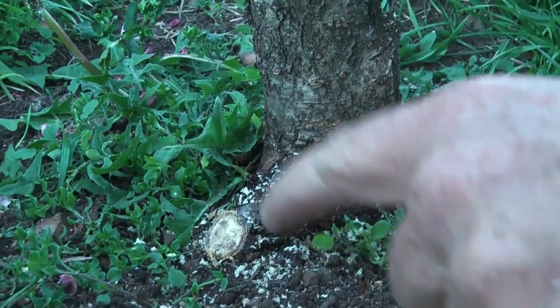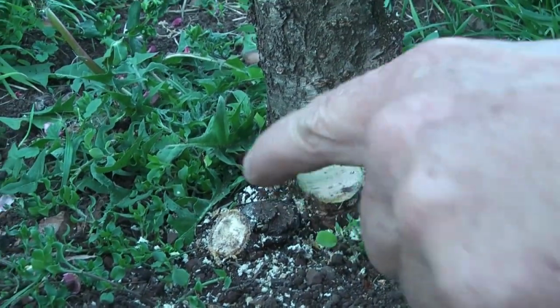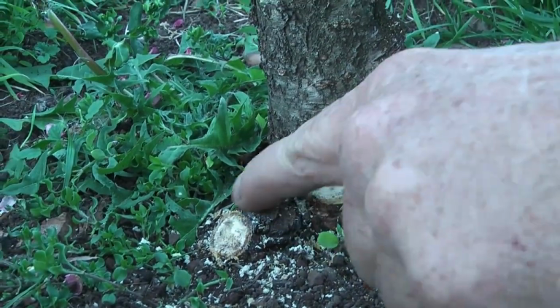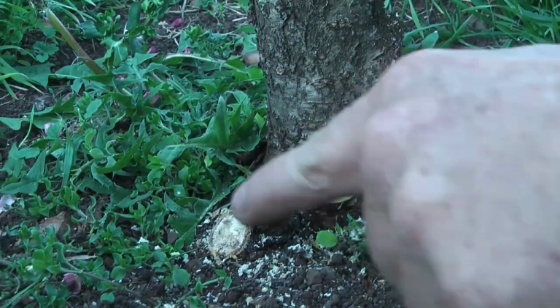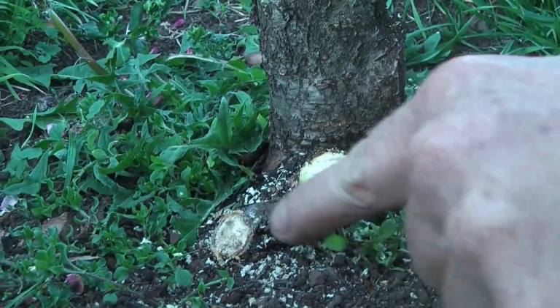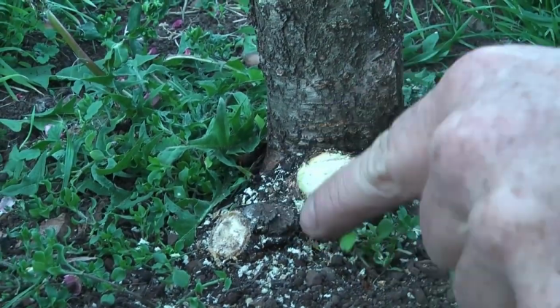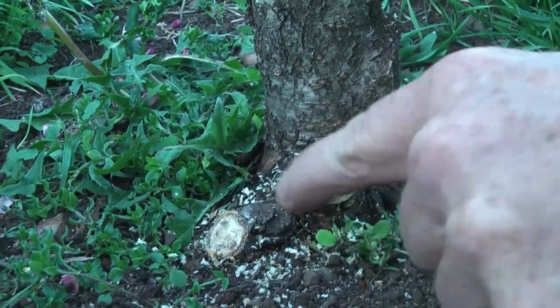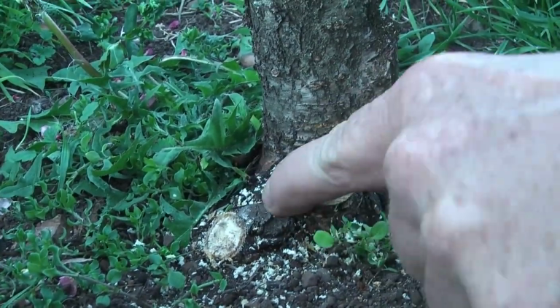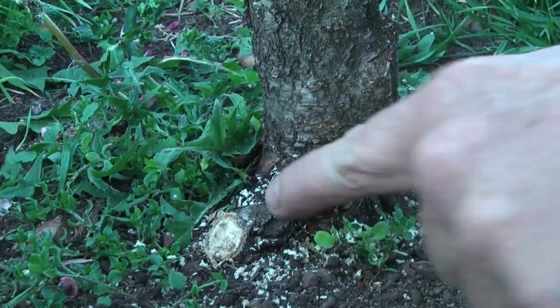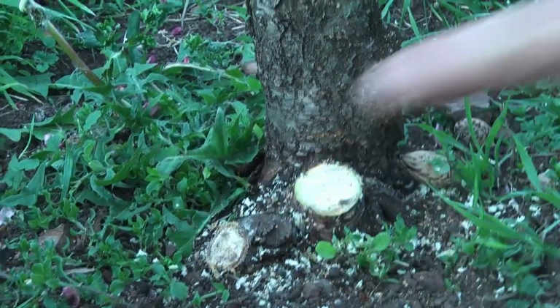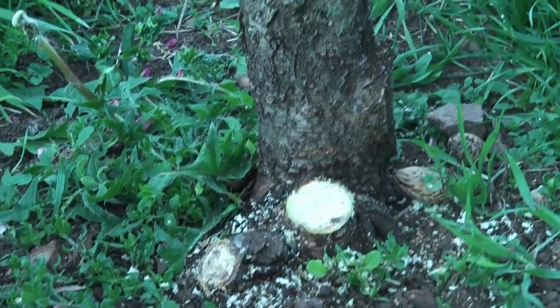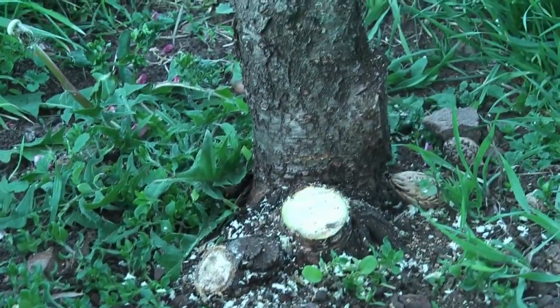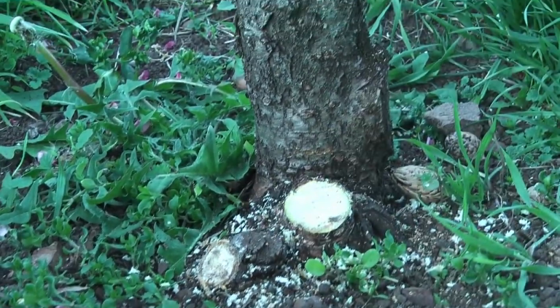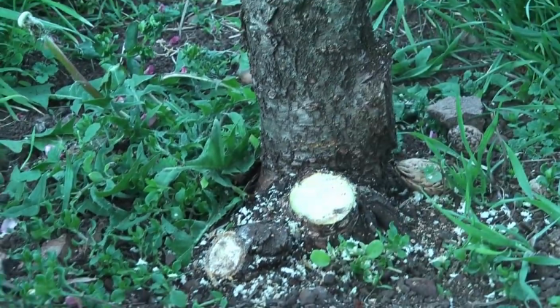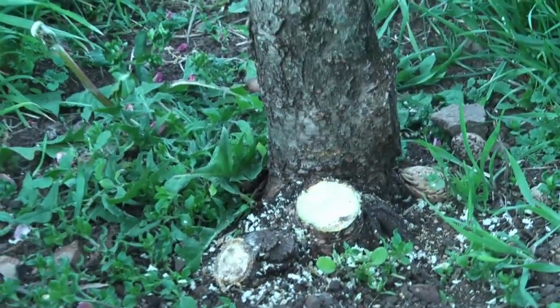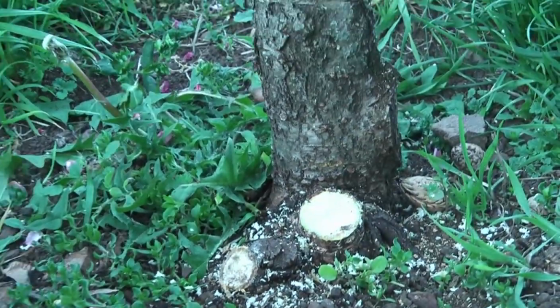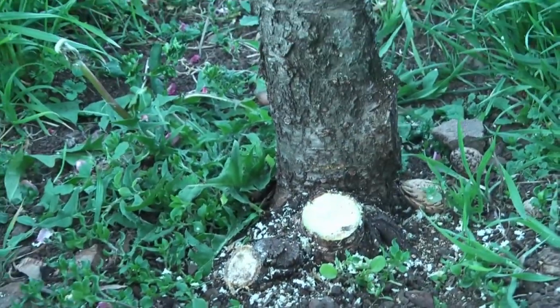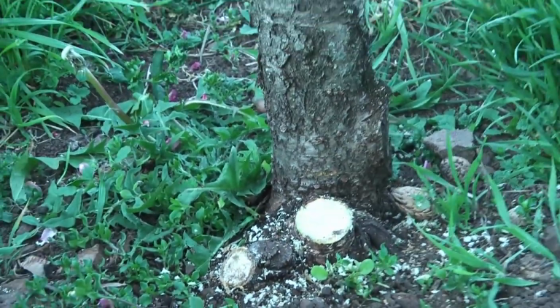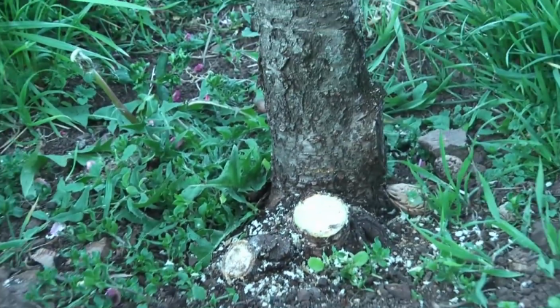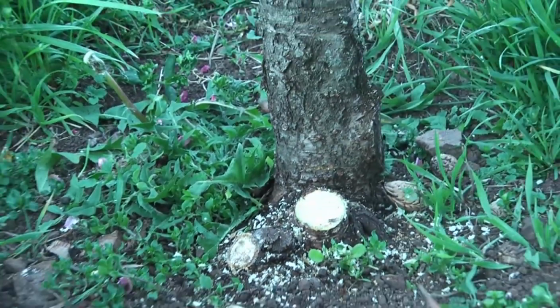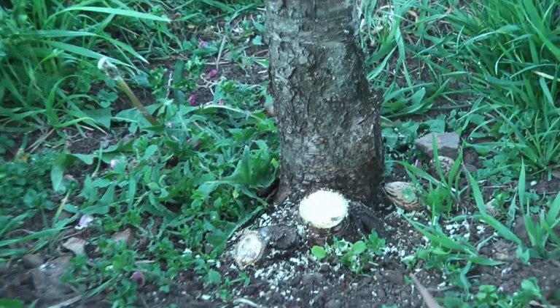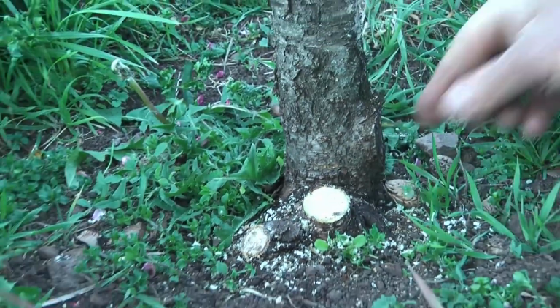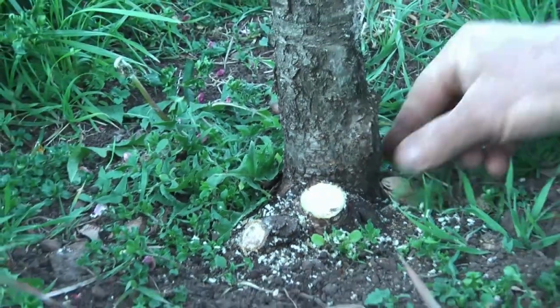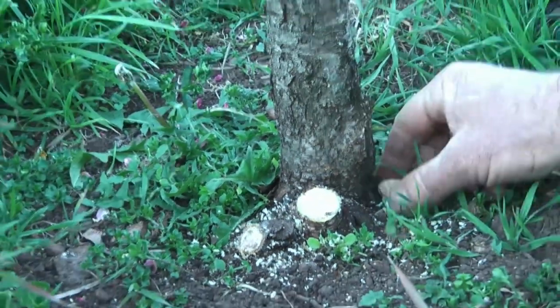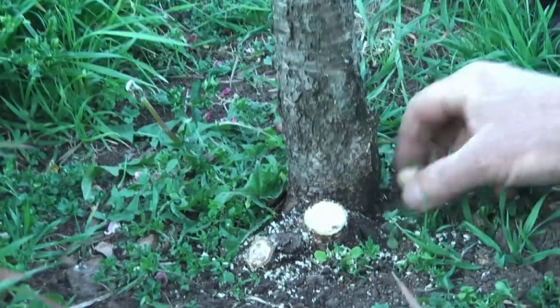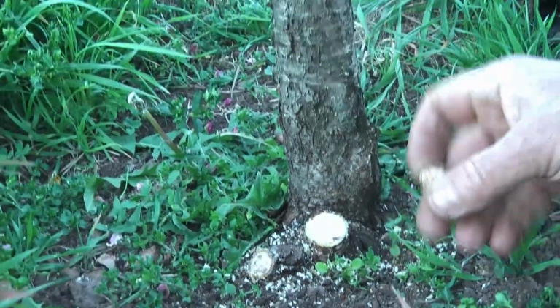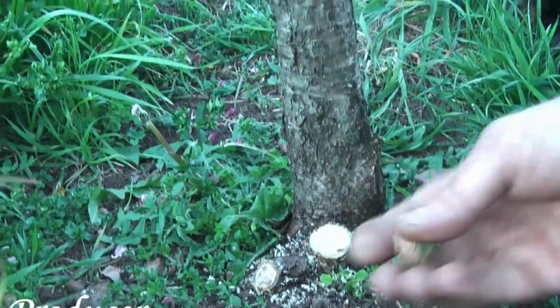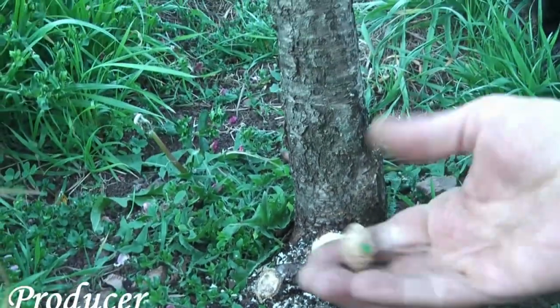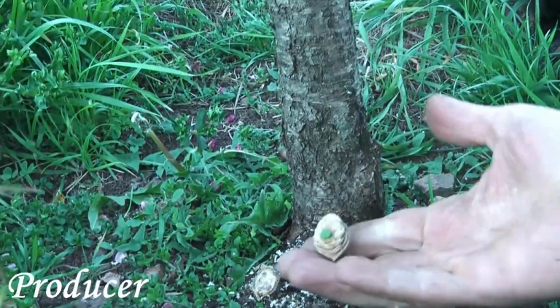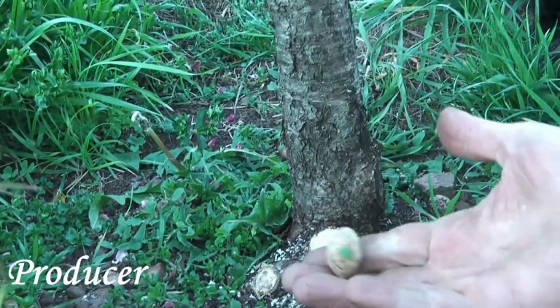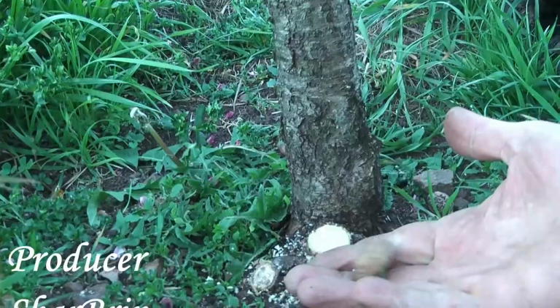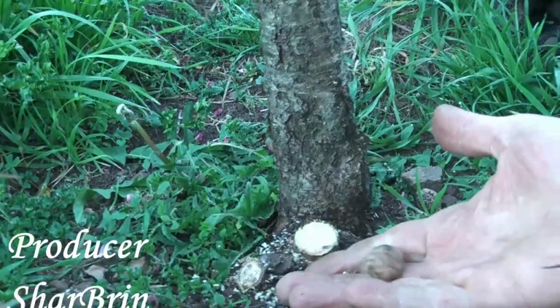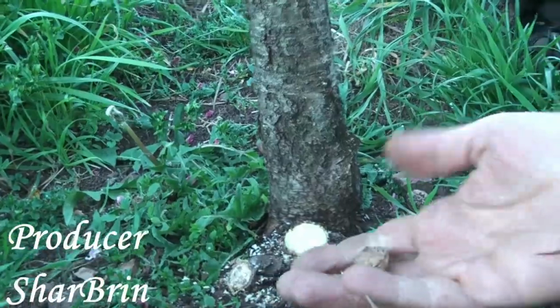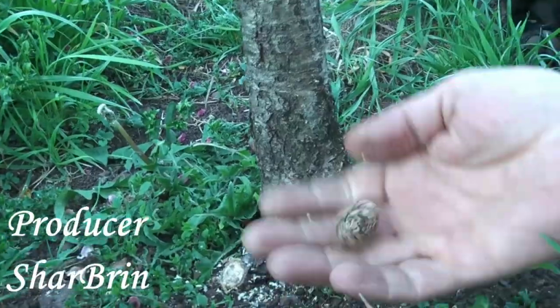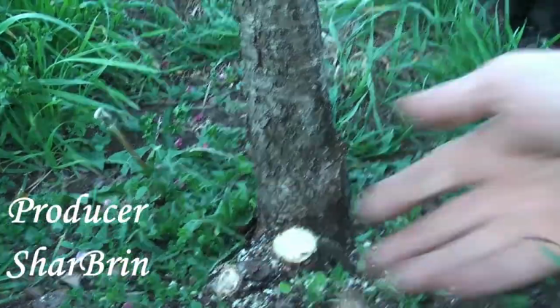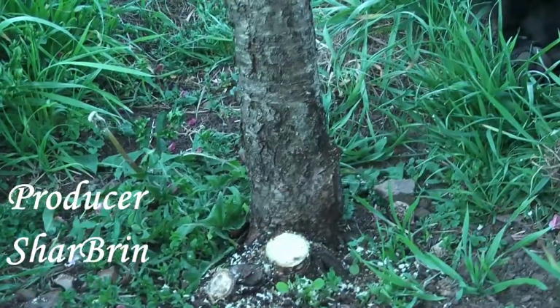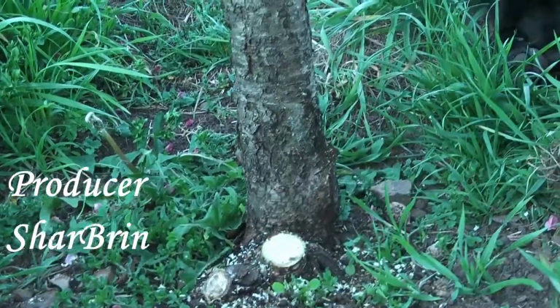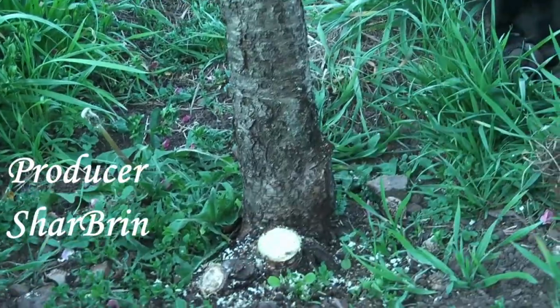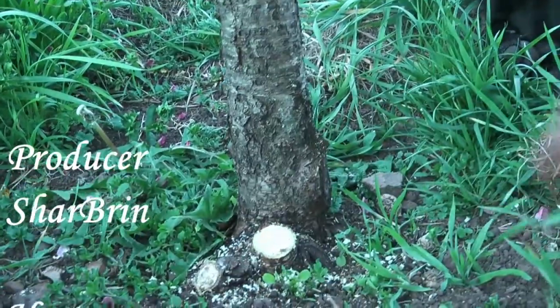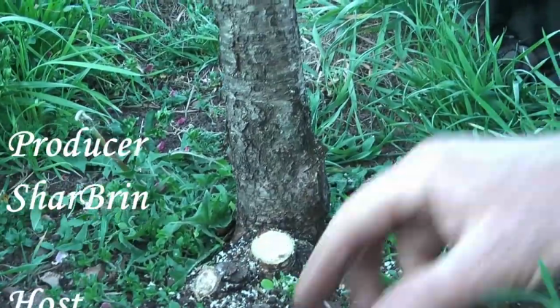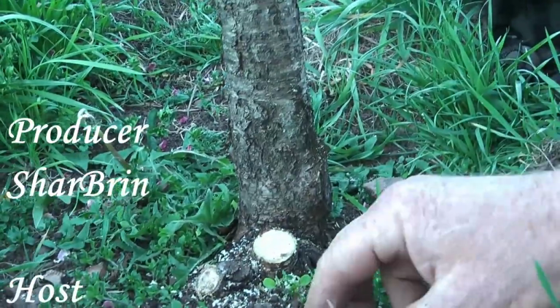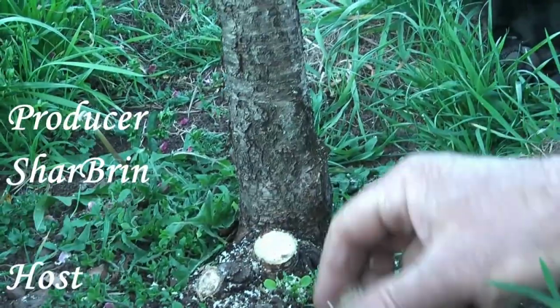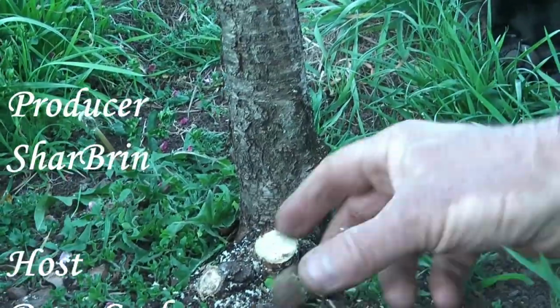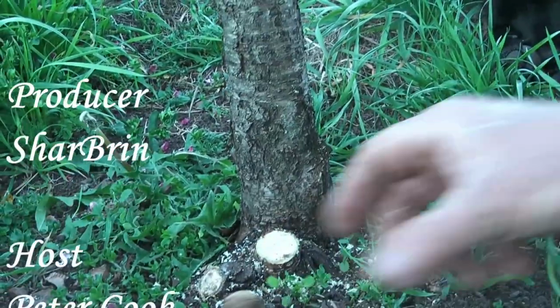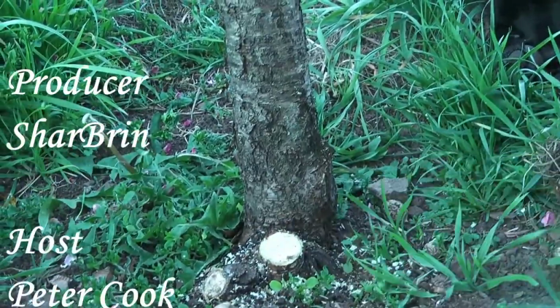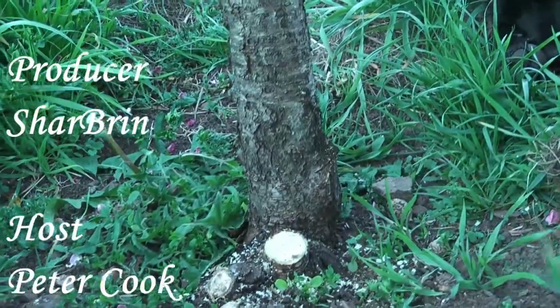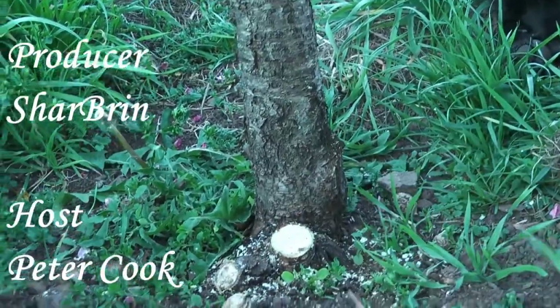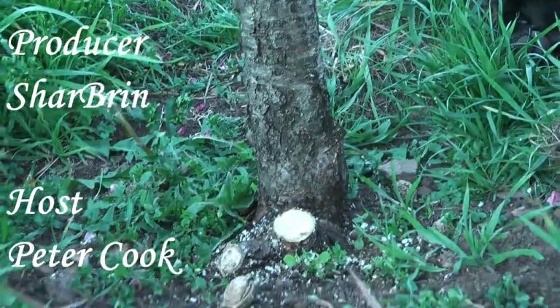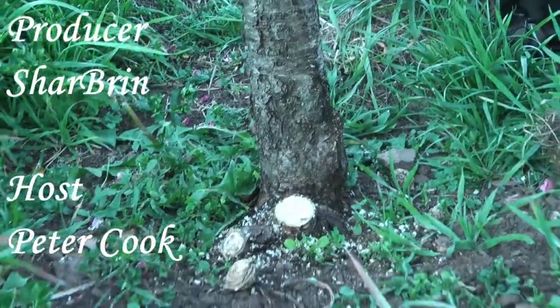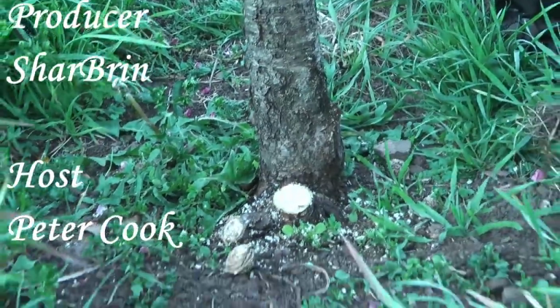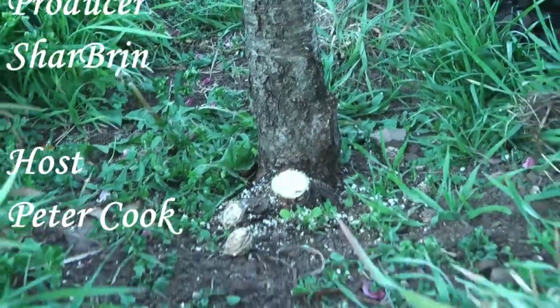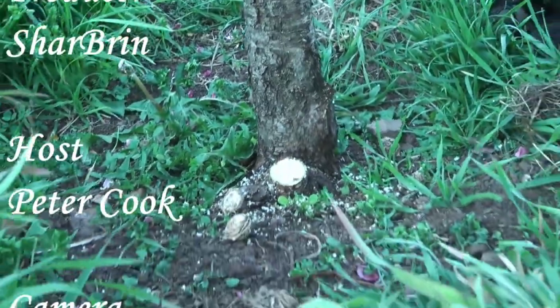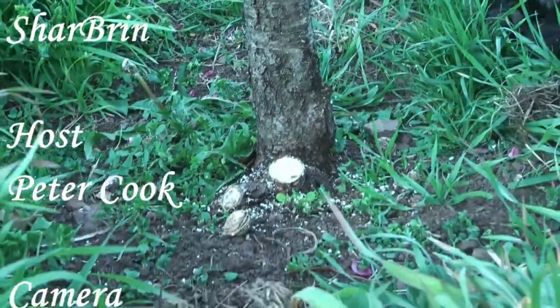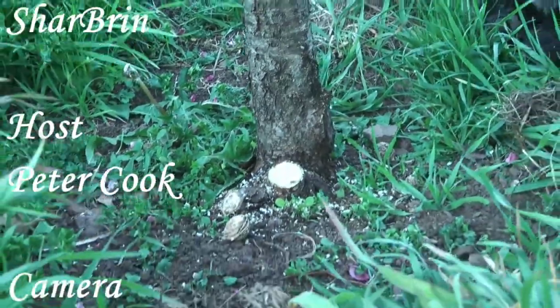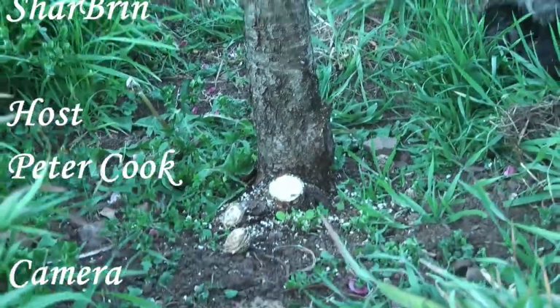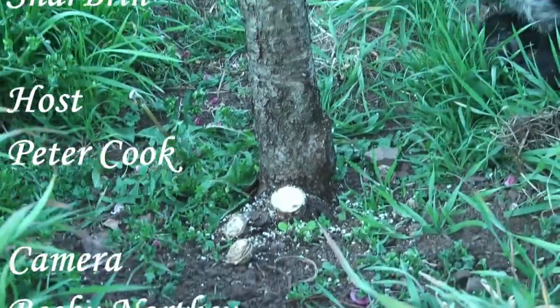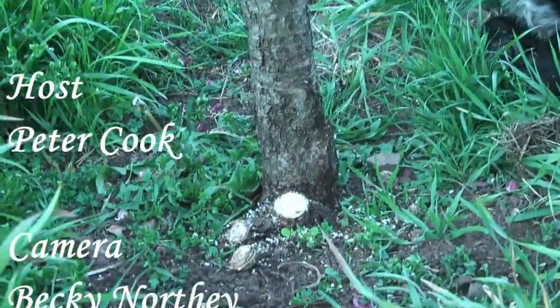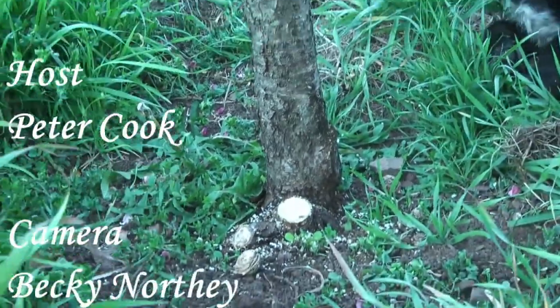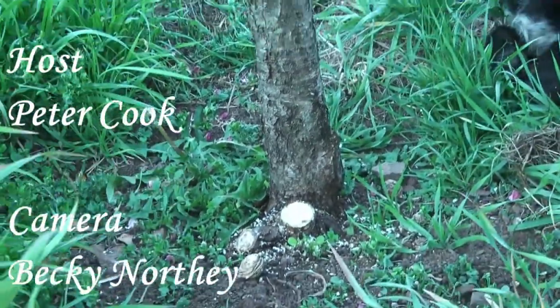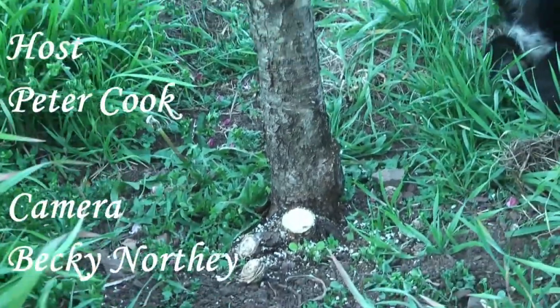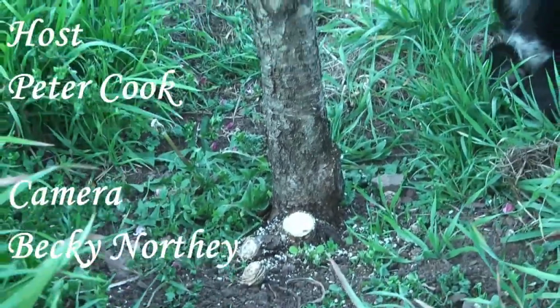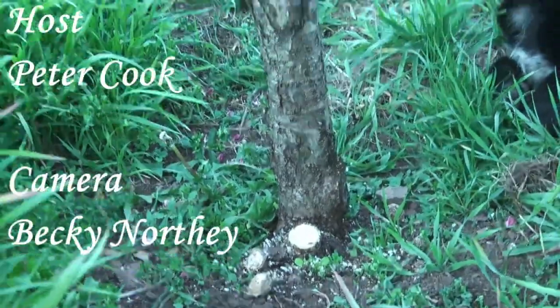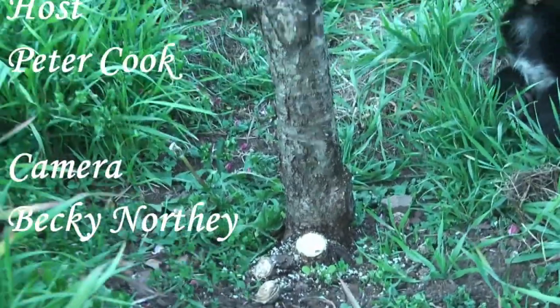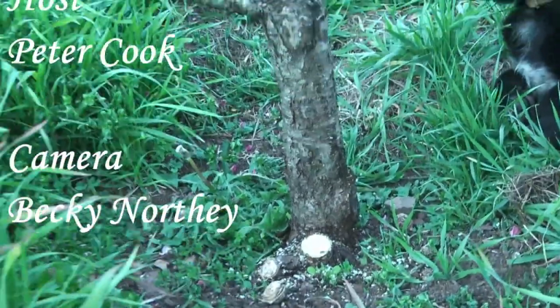And there's a nectarine seed from last year on the ground, so they don't have dwarf fruit.